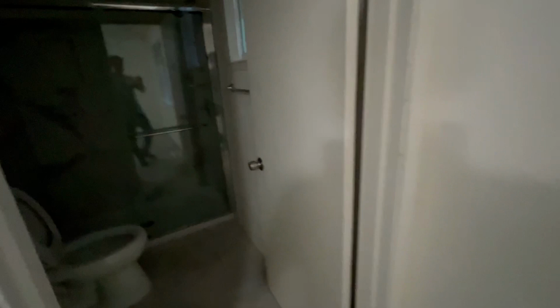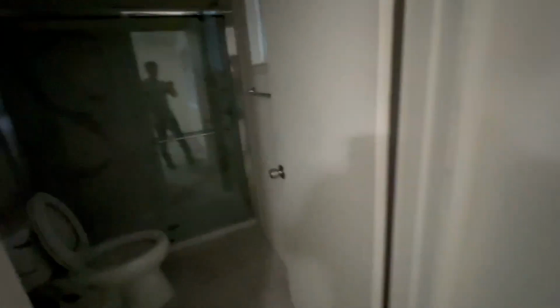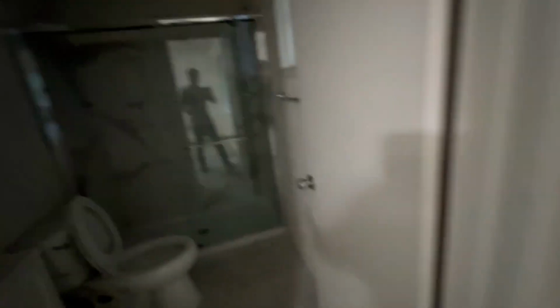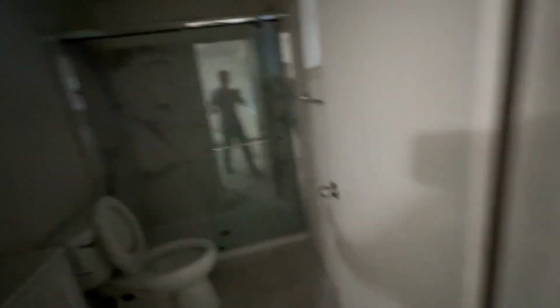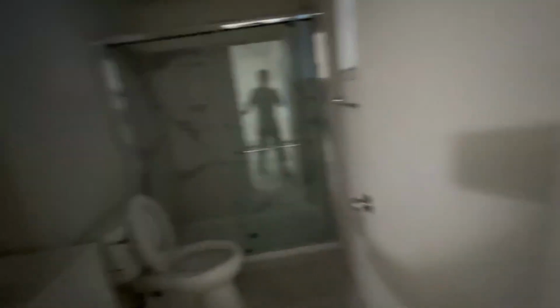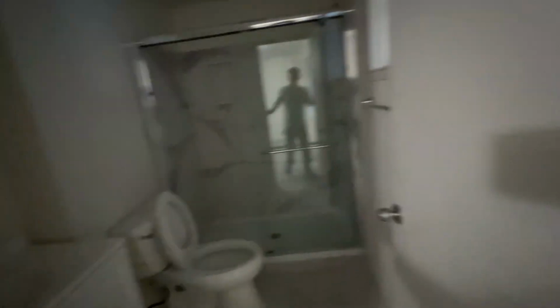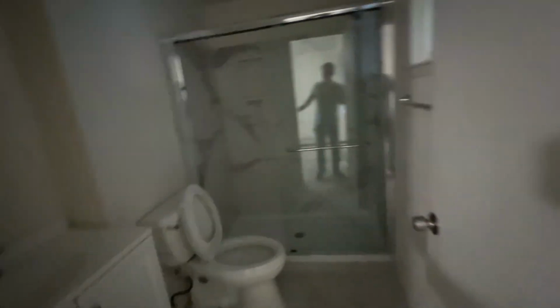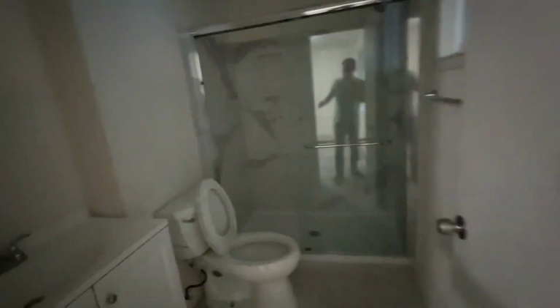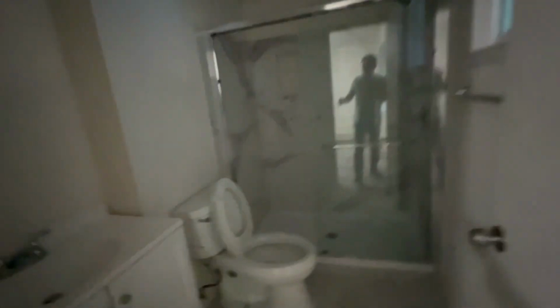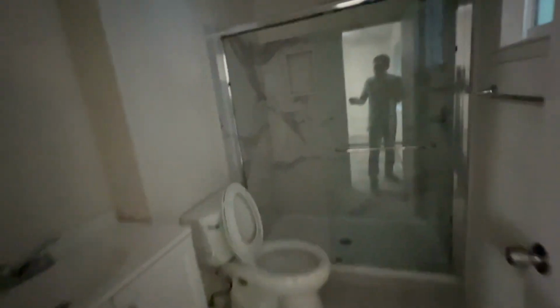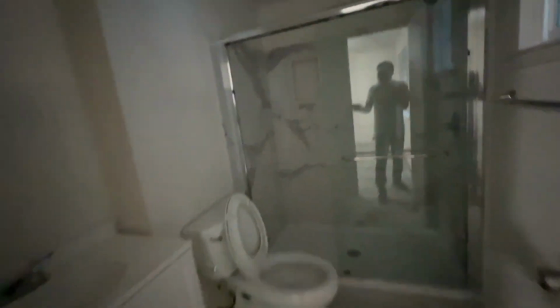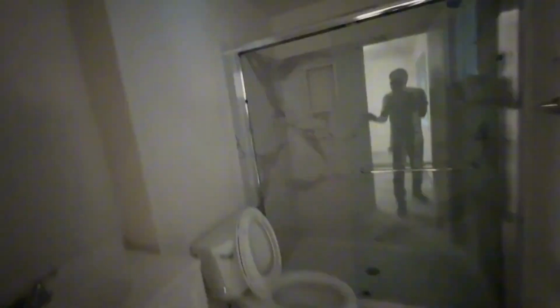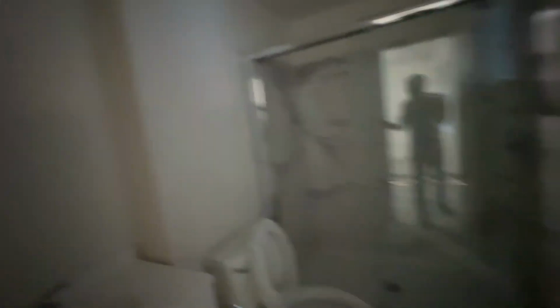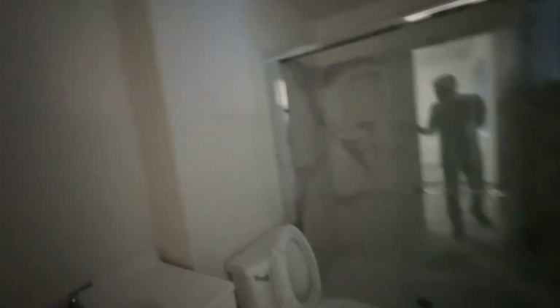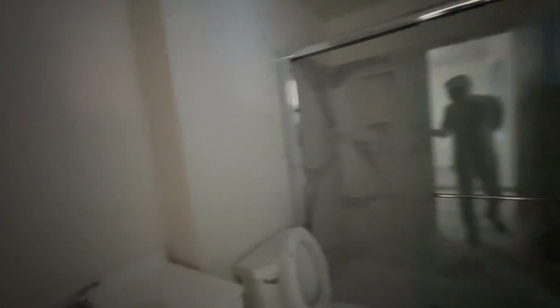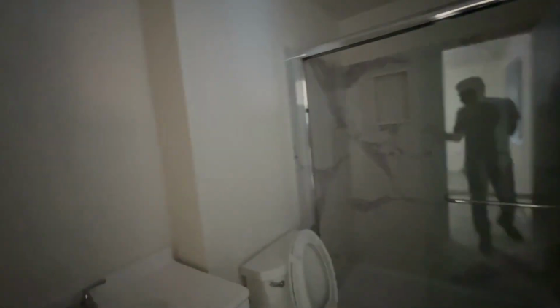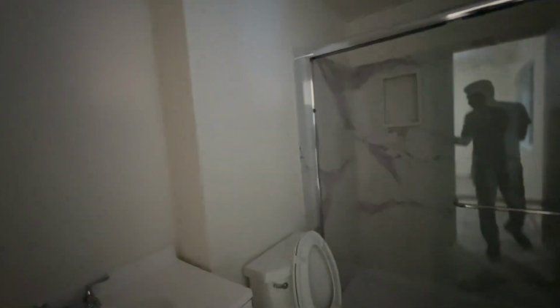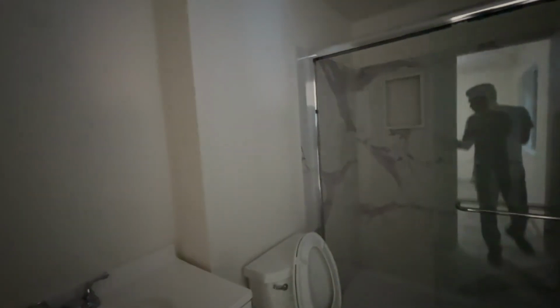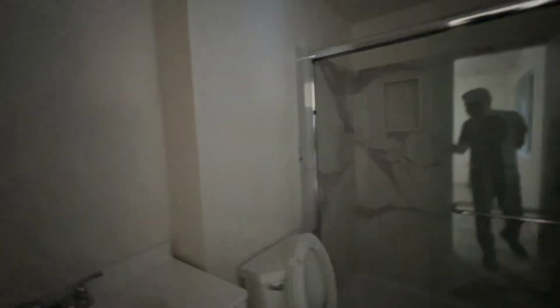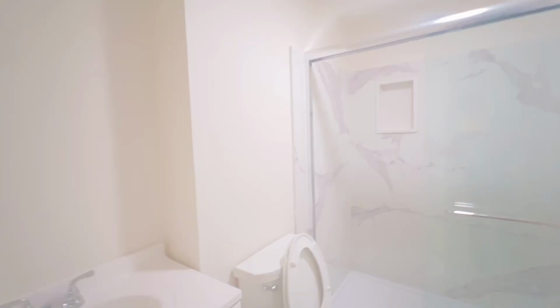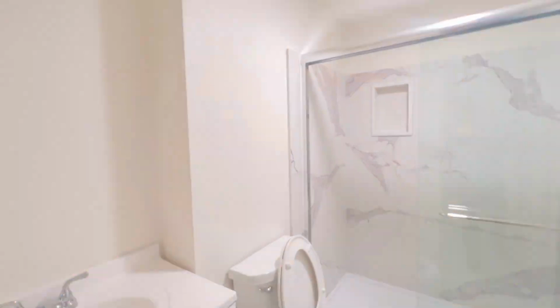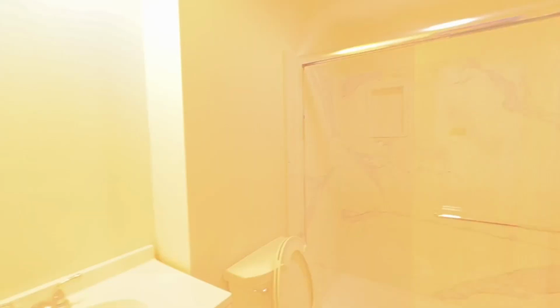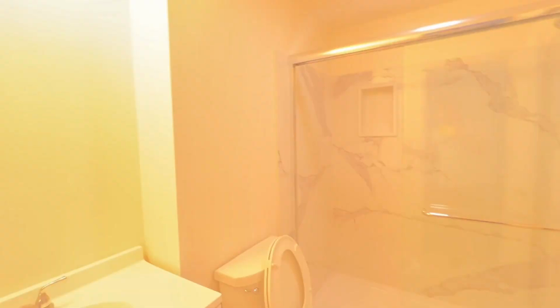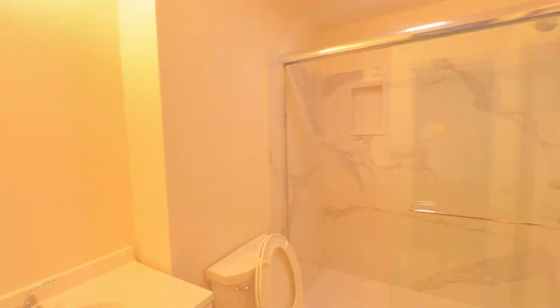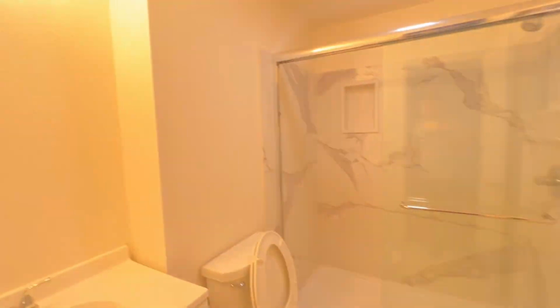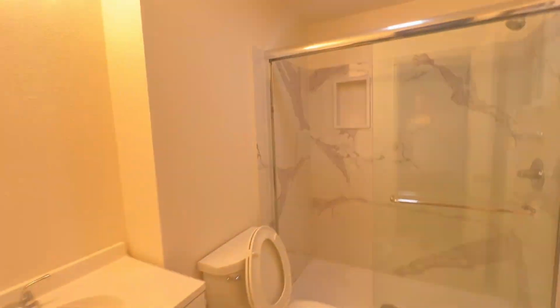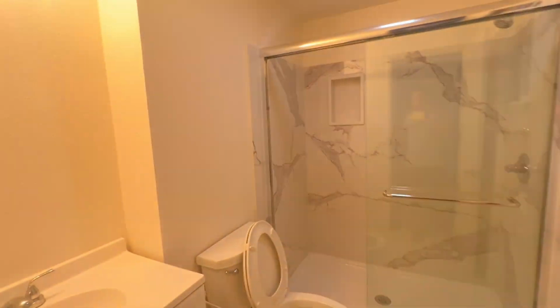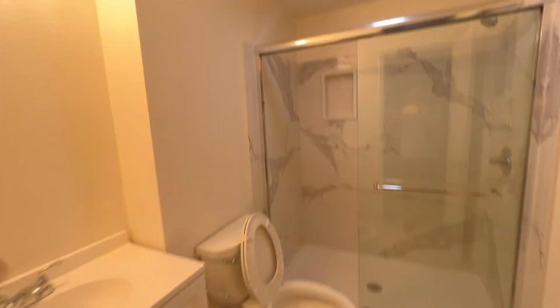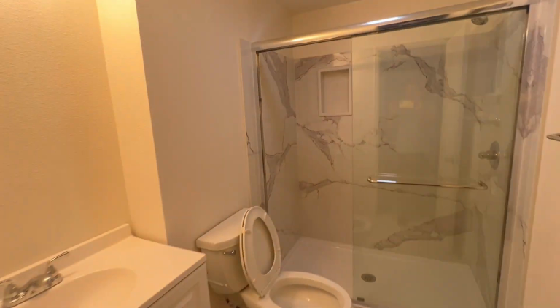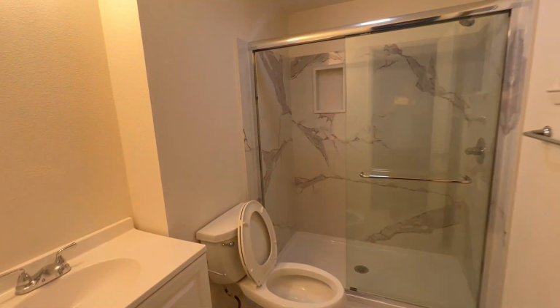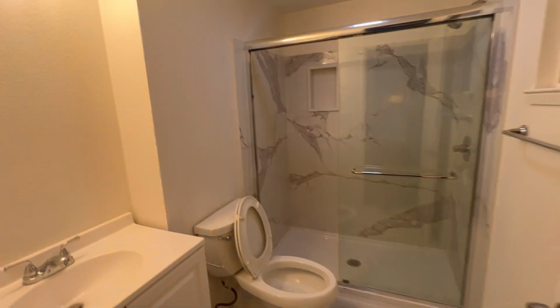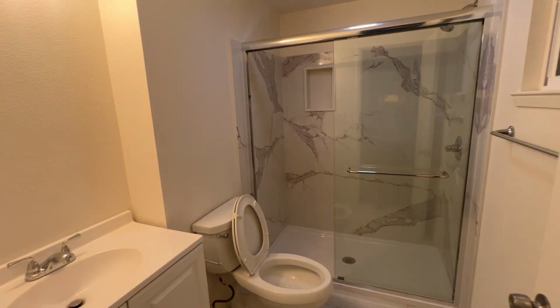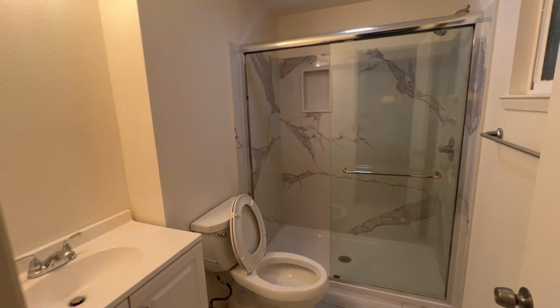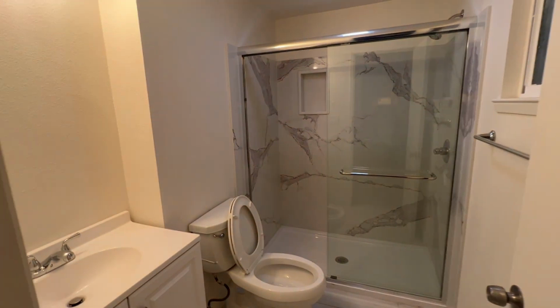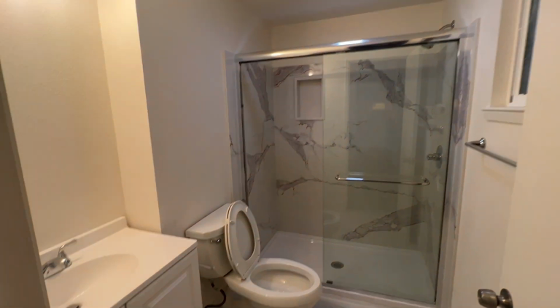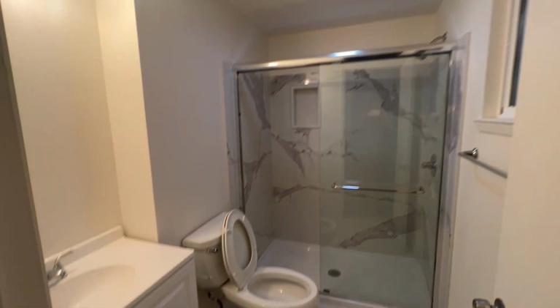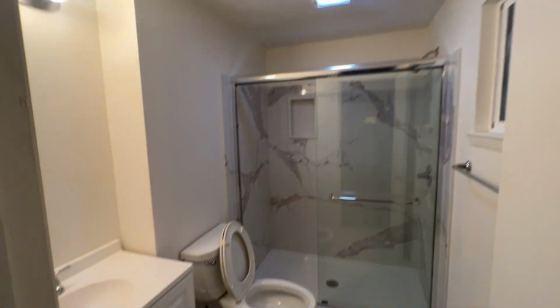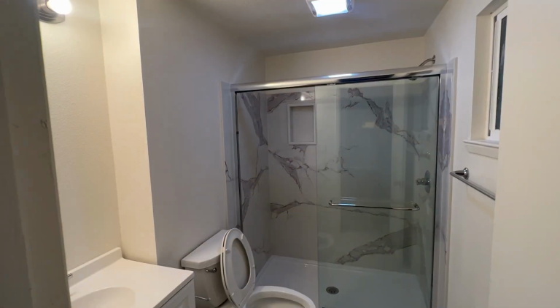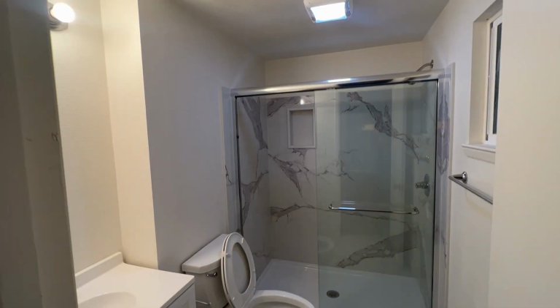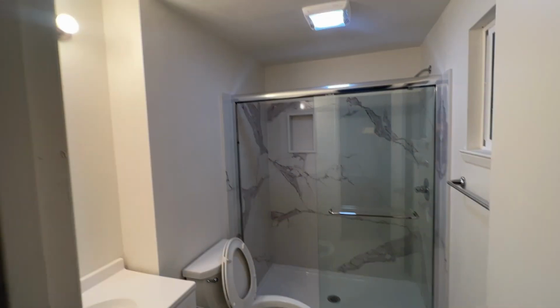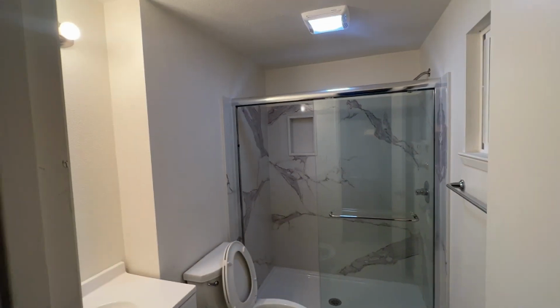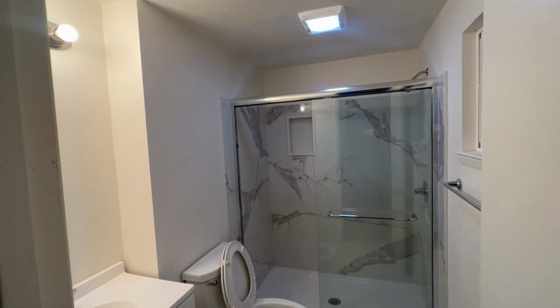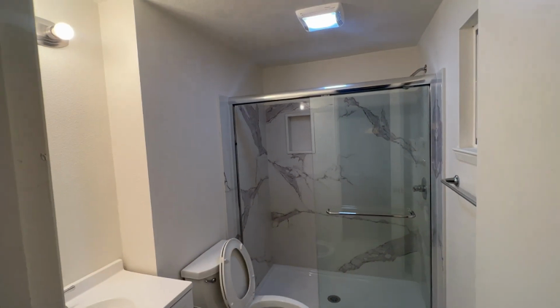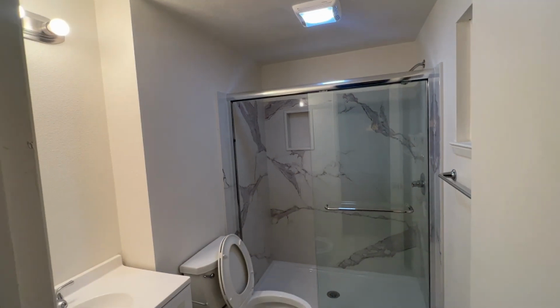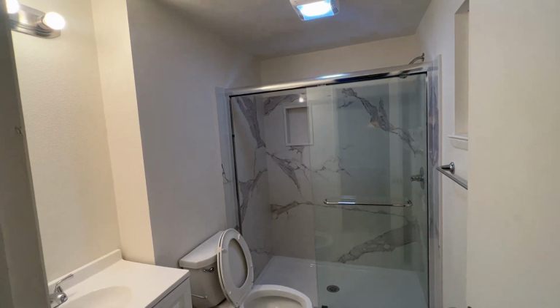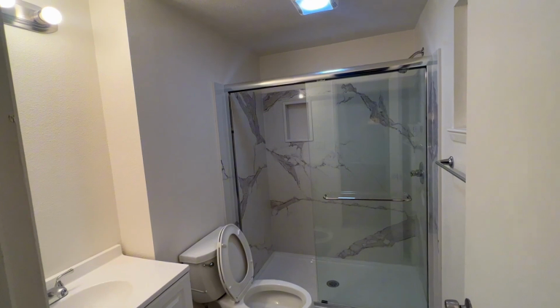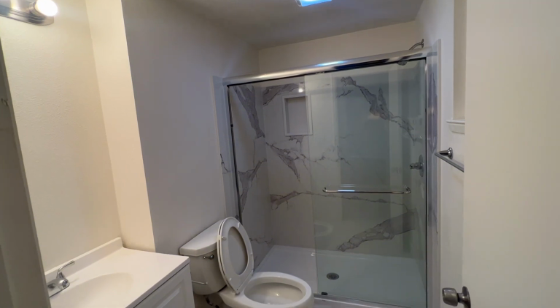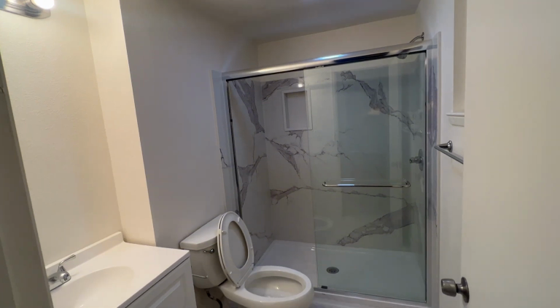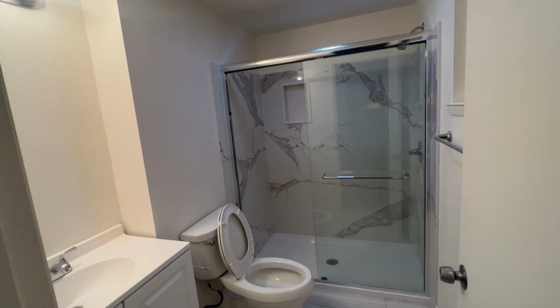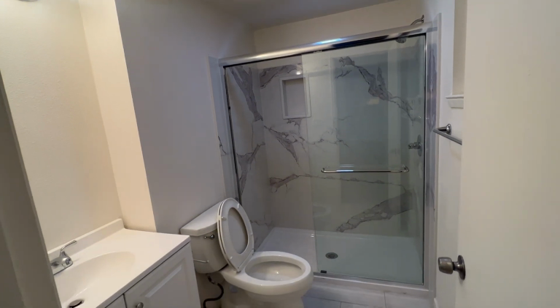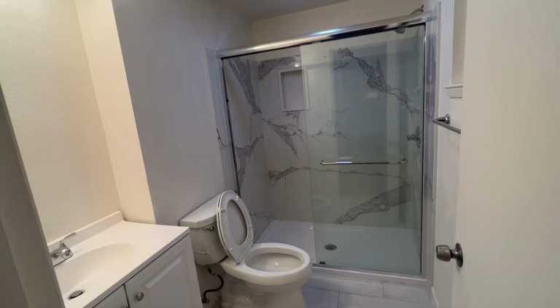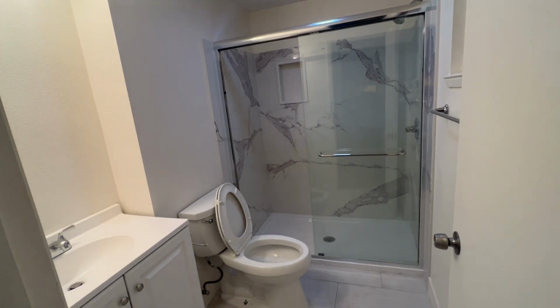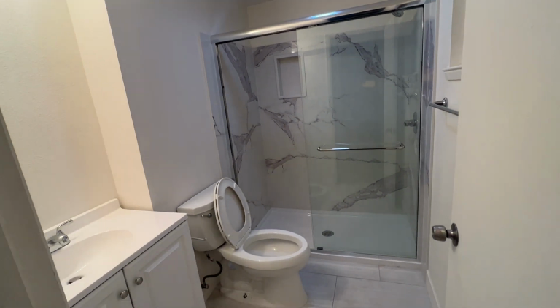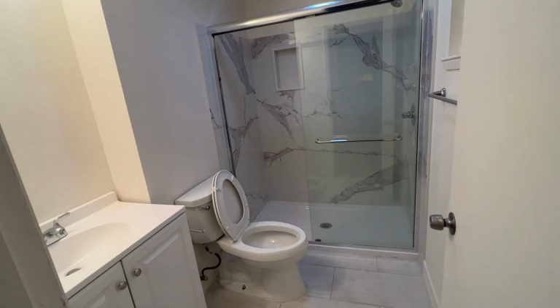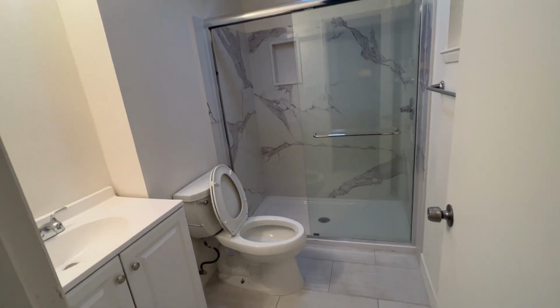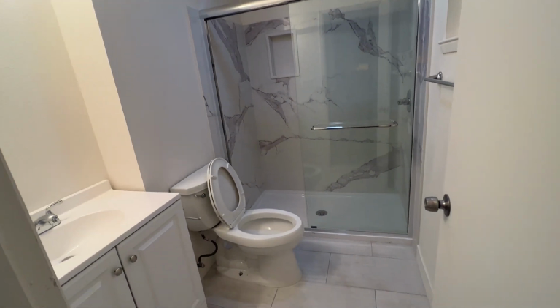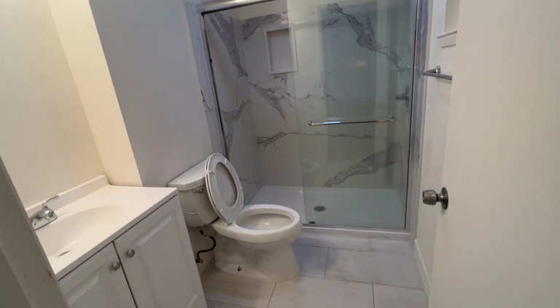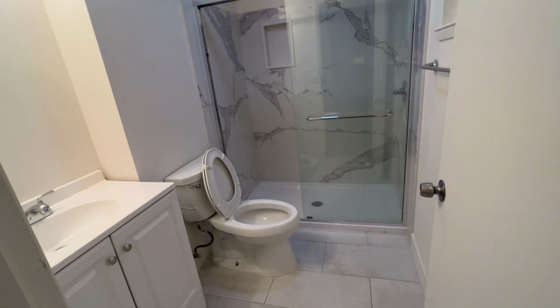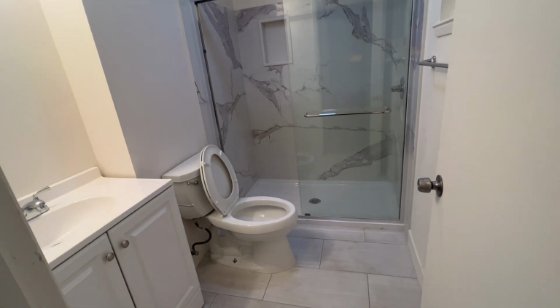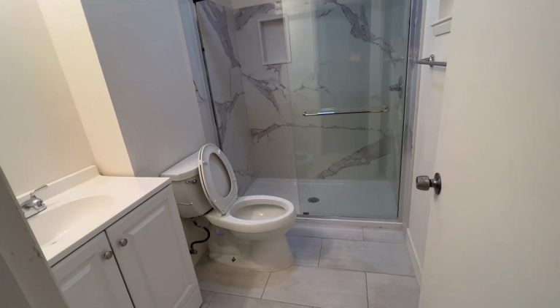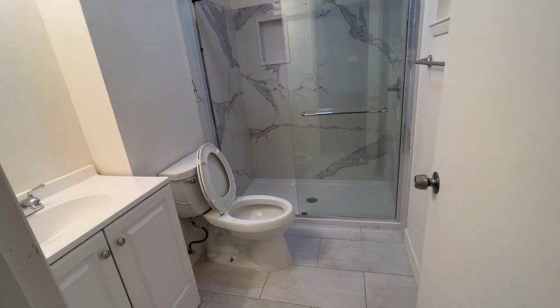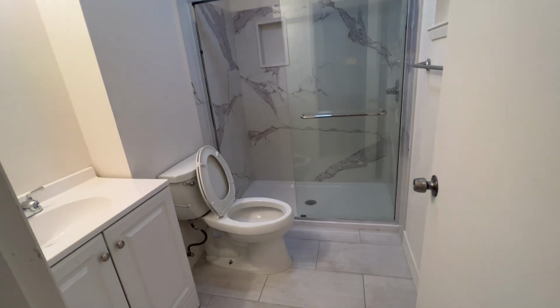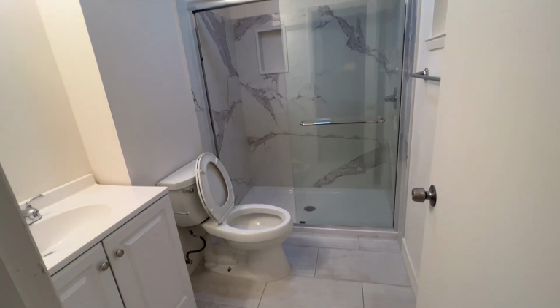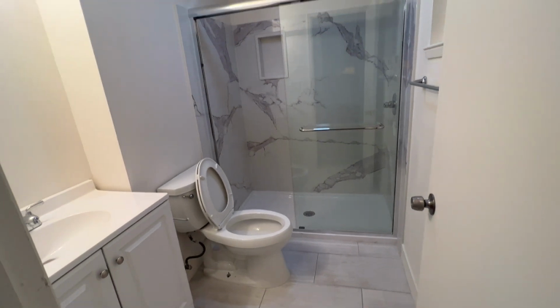And this is the bathroom that we fully remodeled right here.